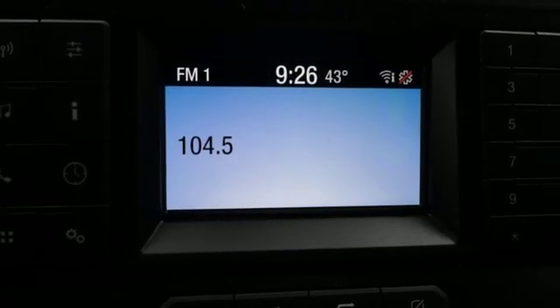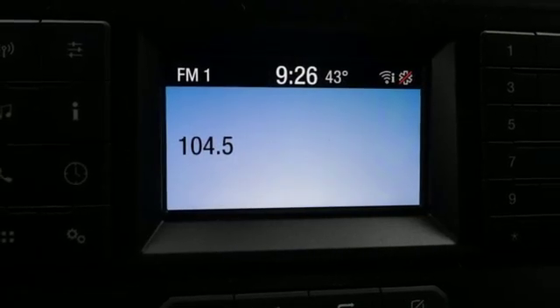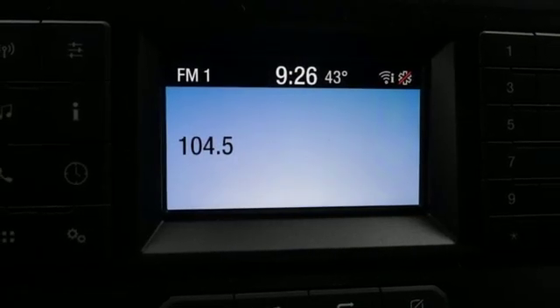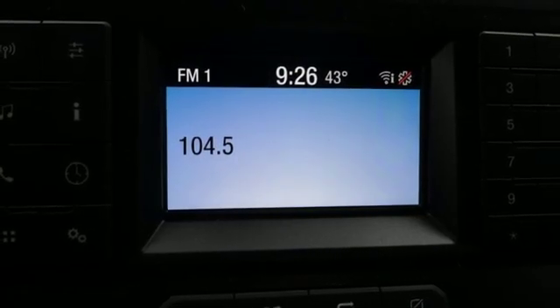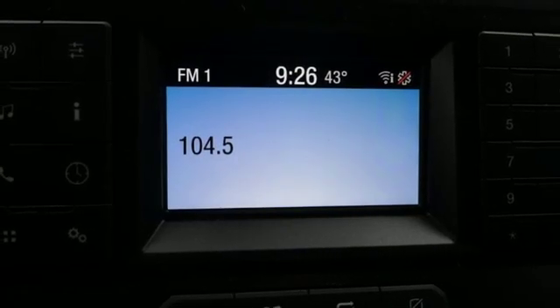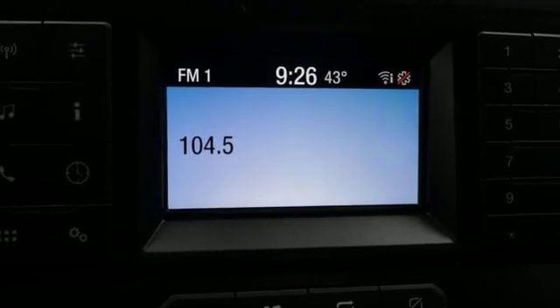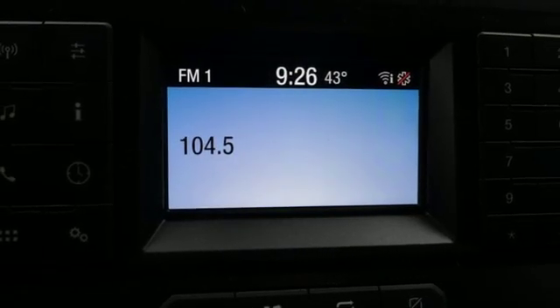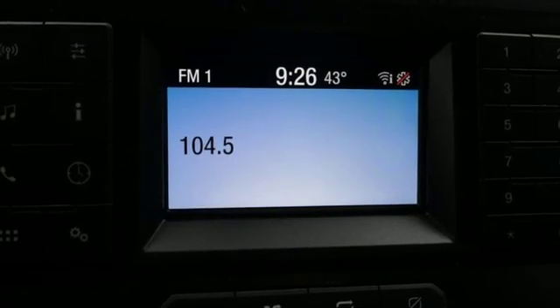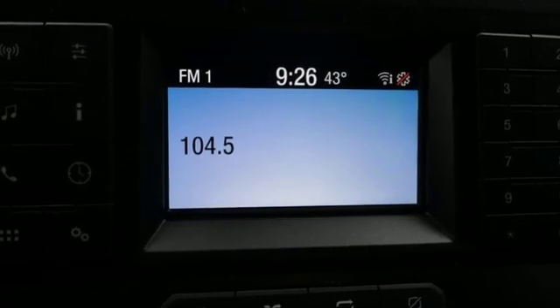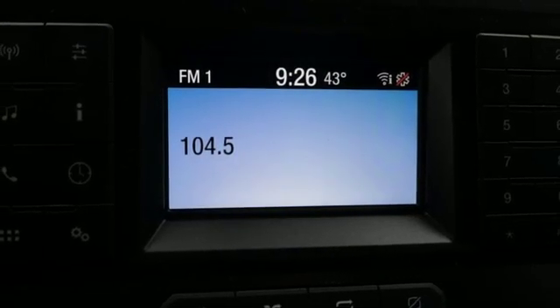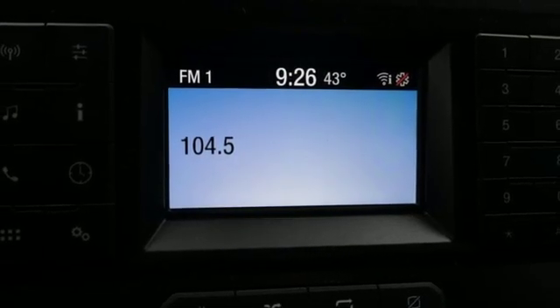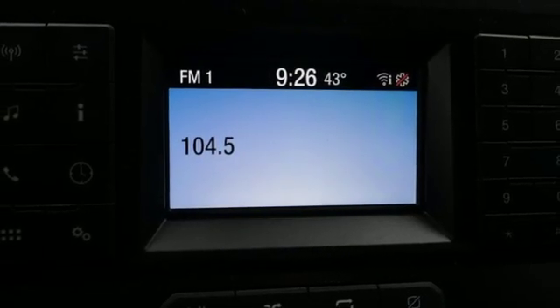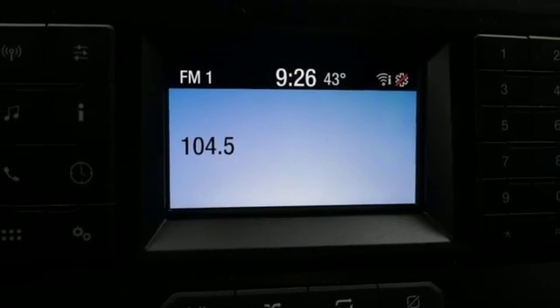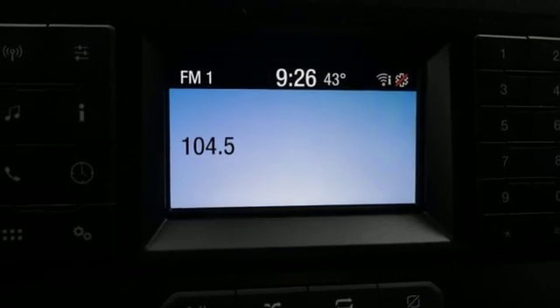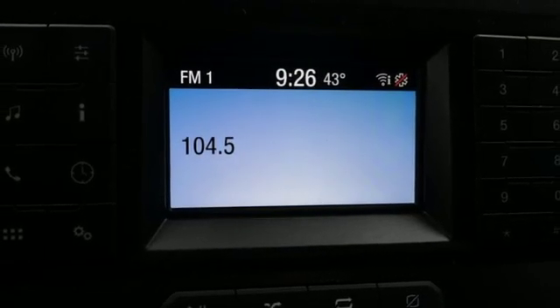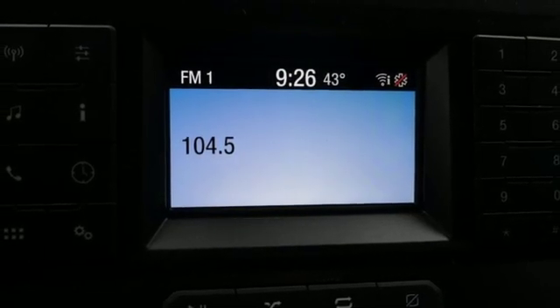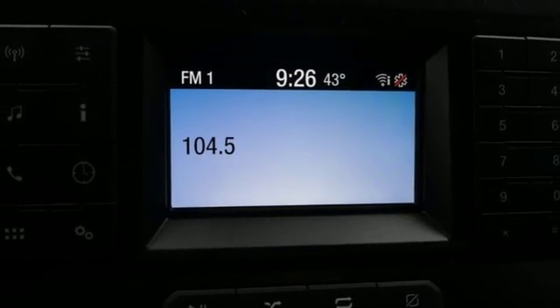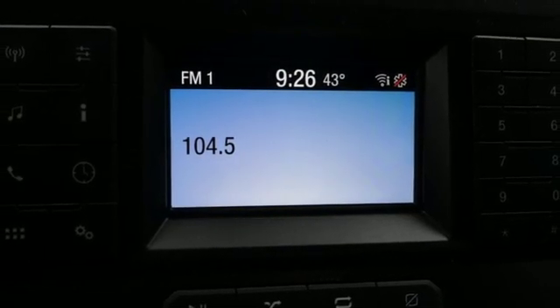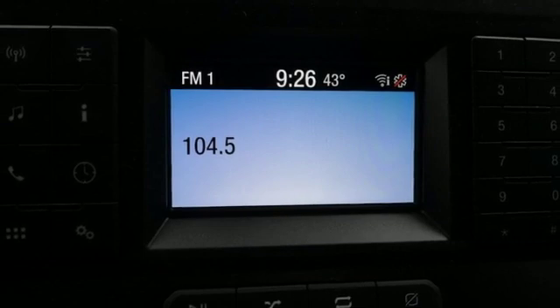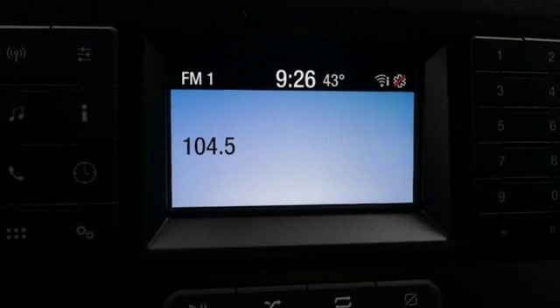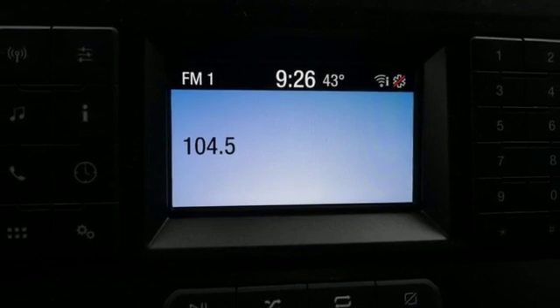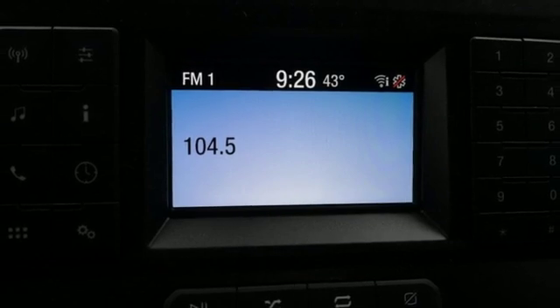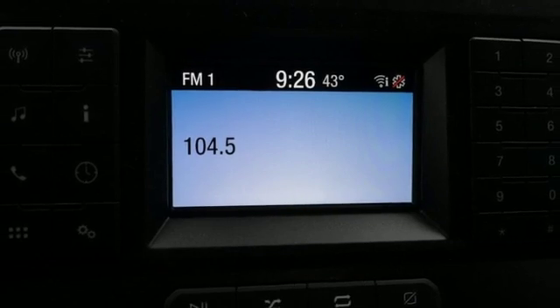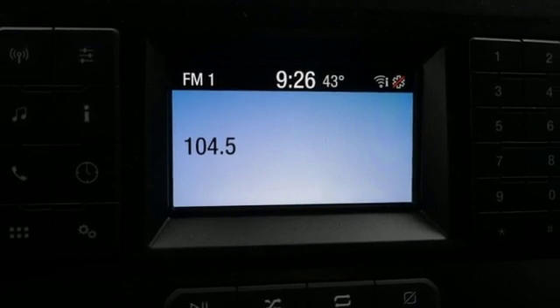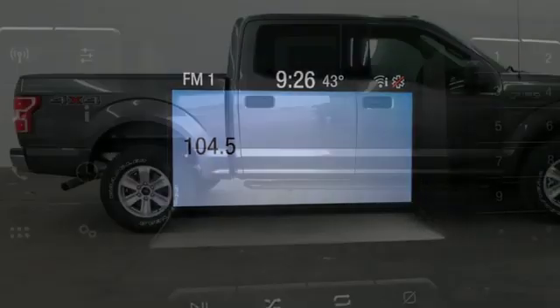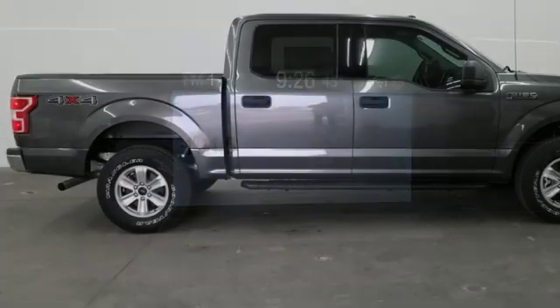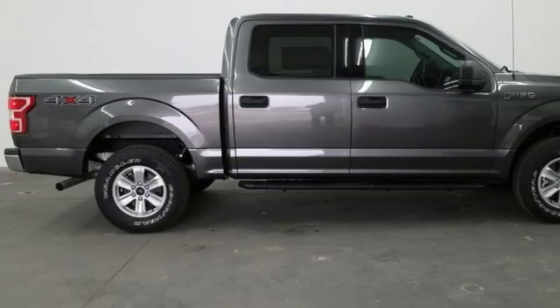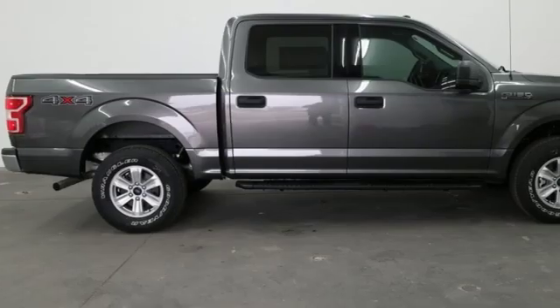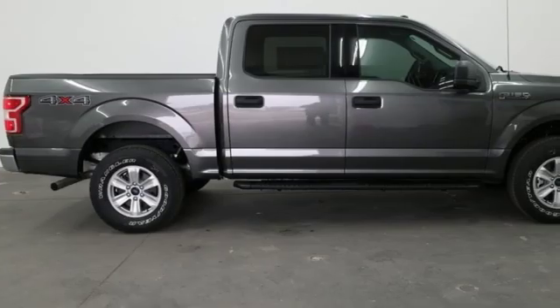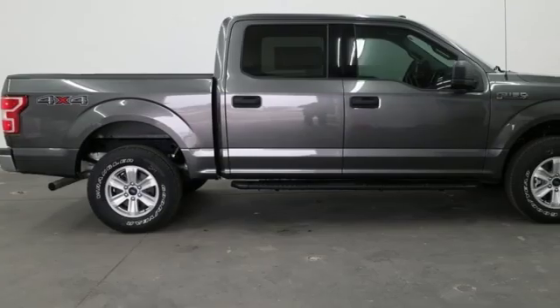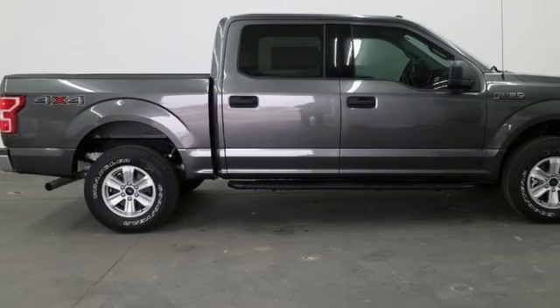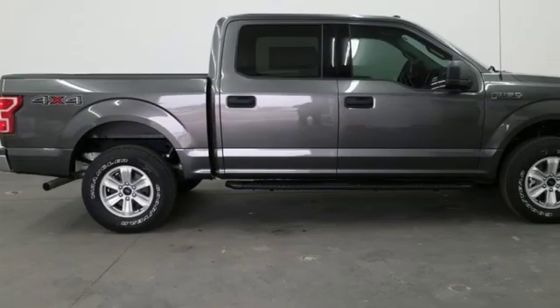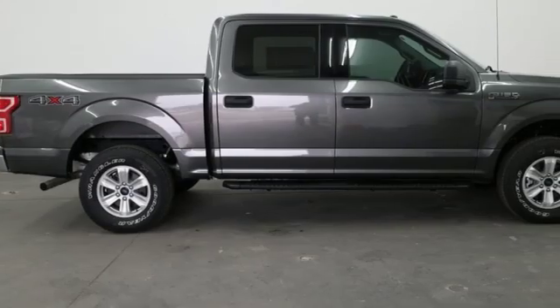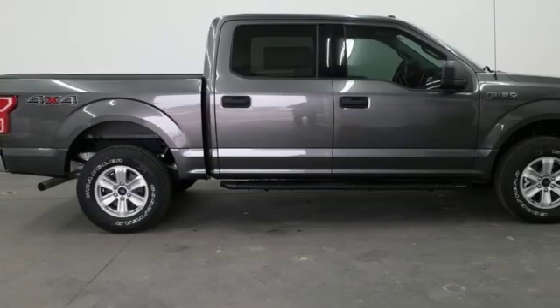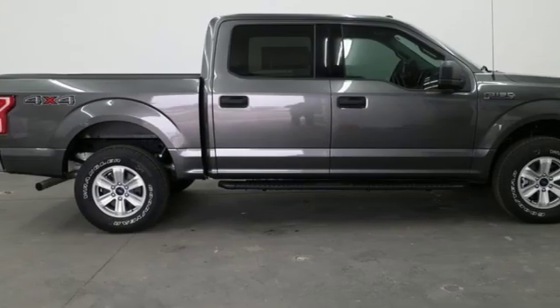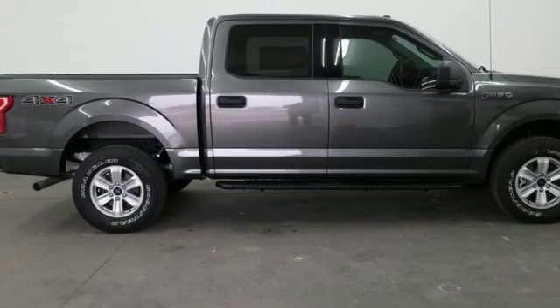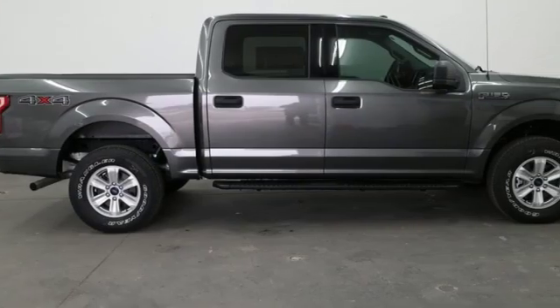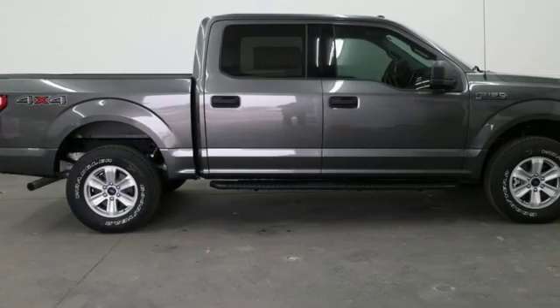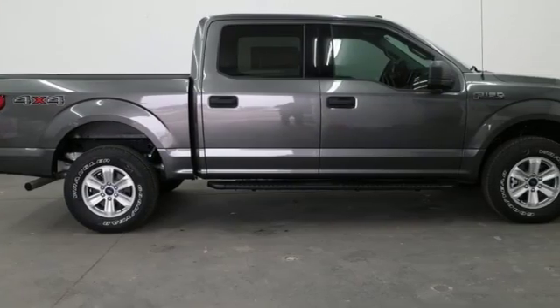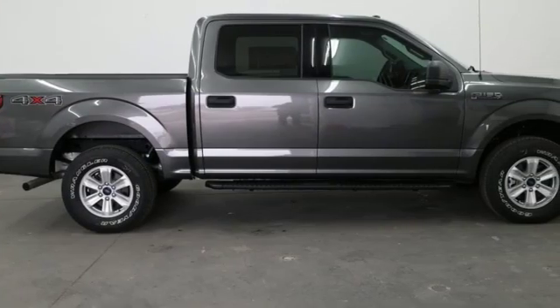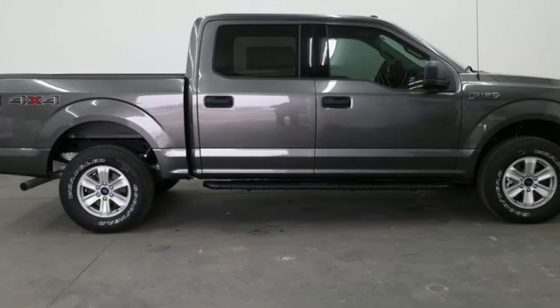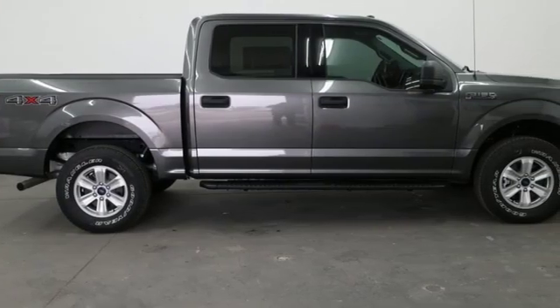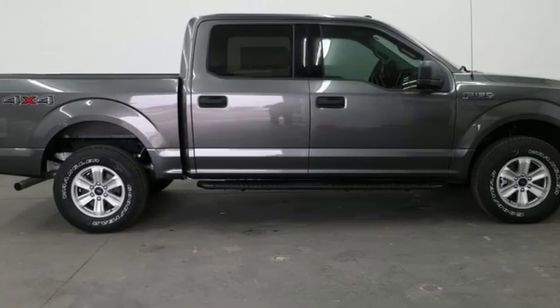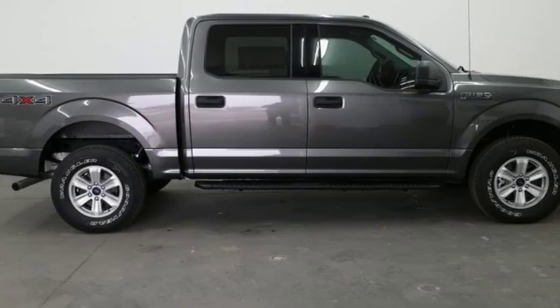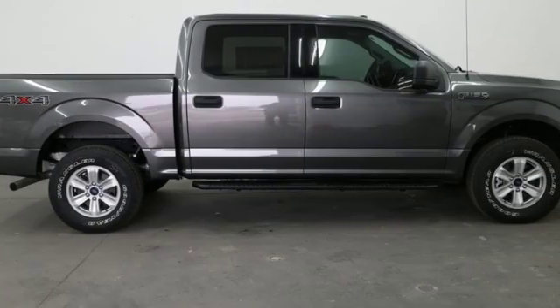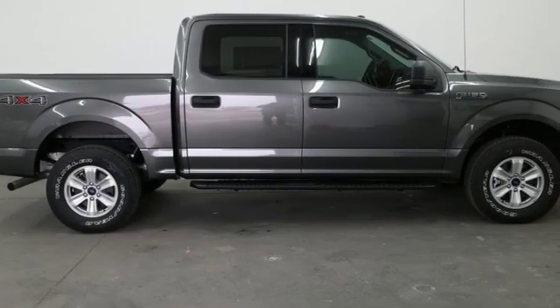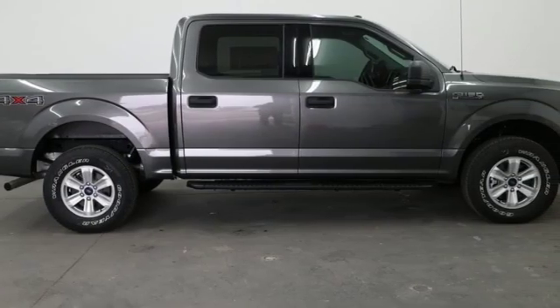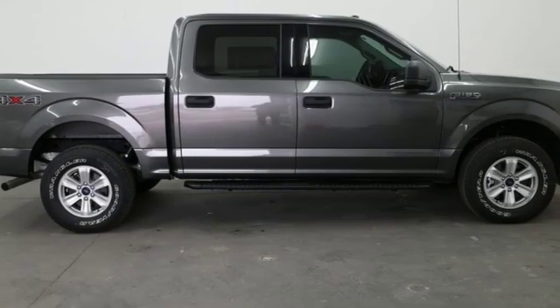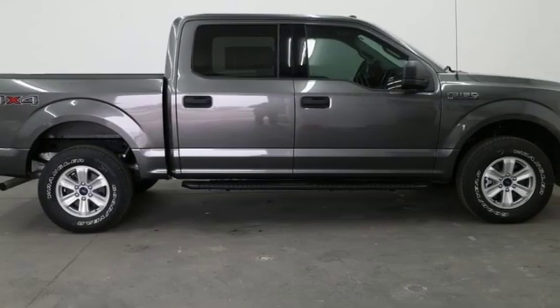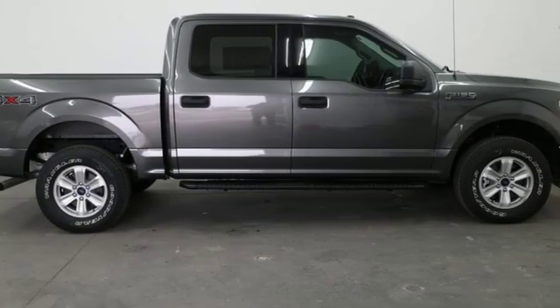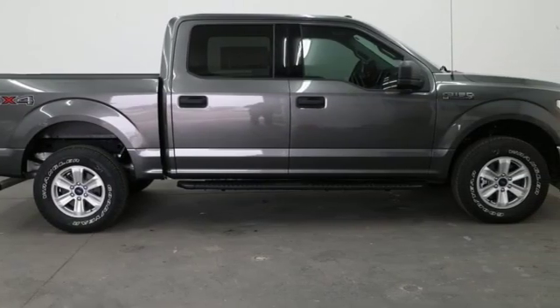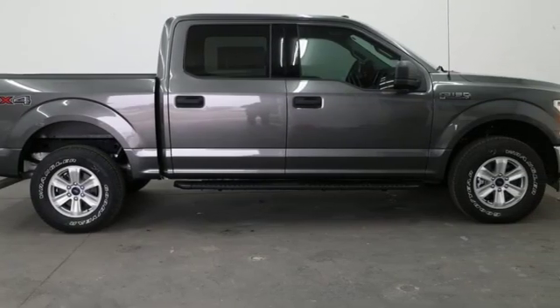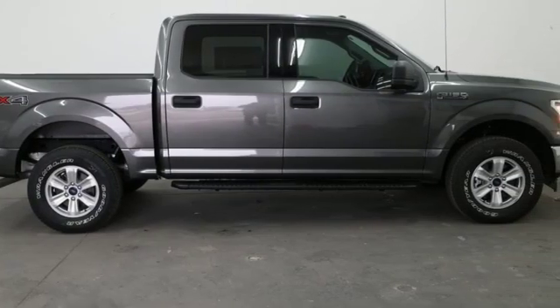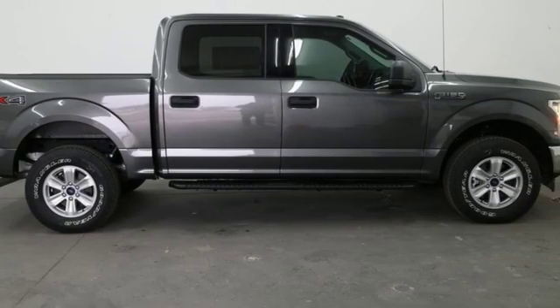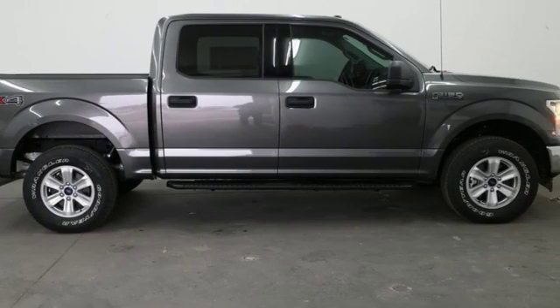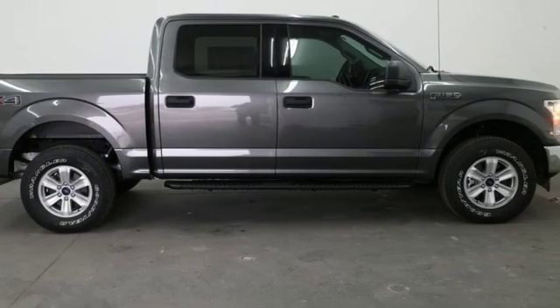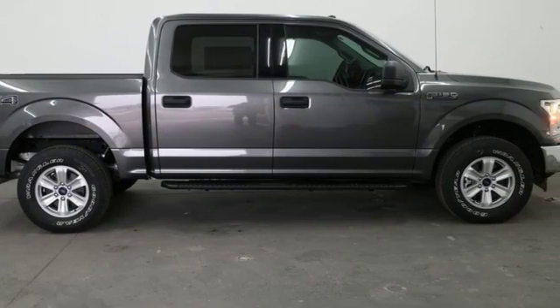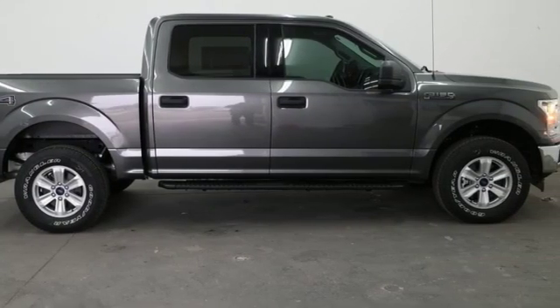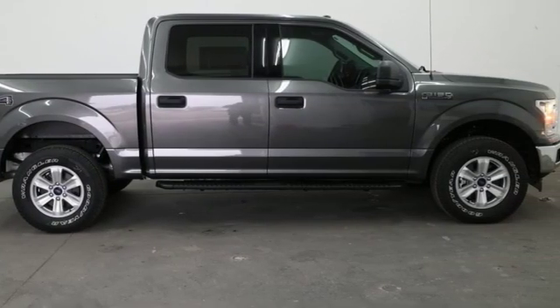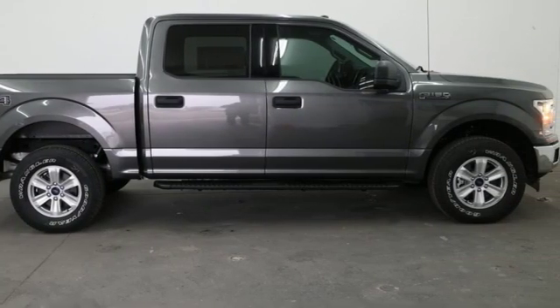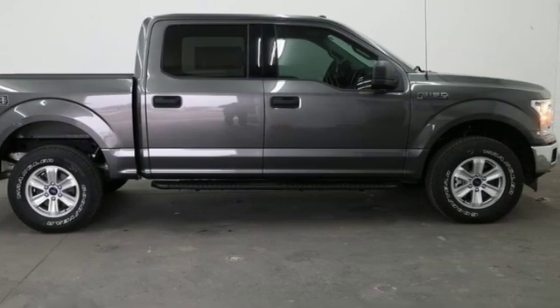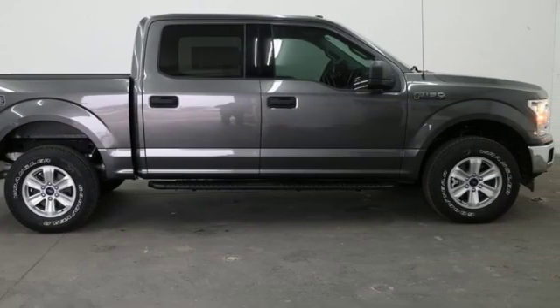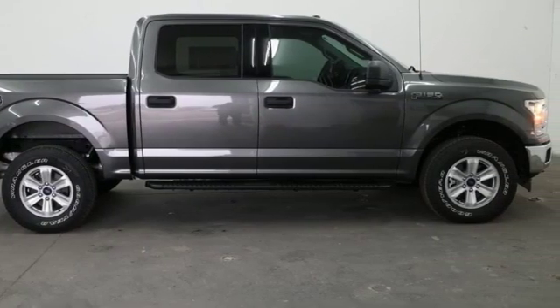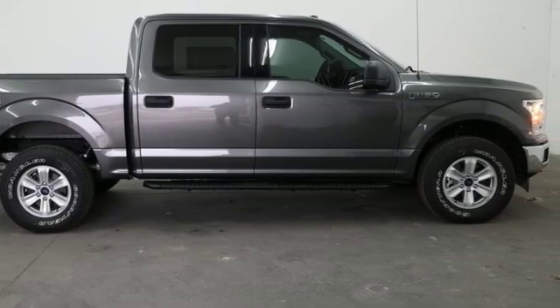Built on tradition, built to last — Ford. There's even more to see in person. Take it for a test drive today.